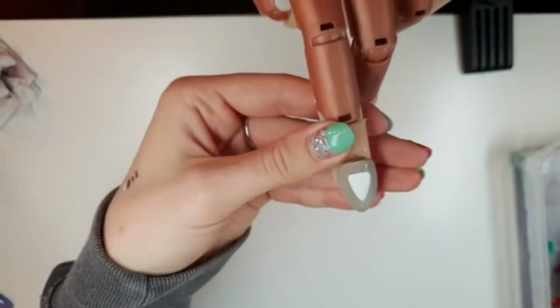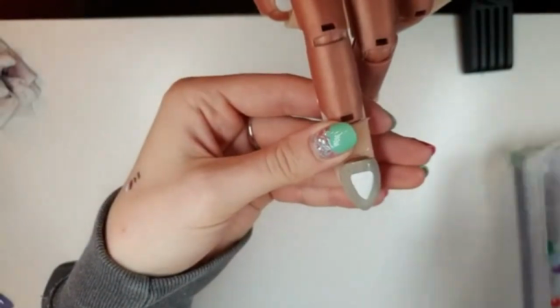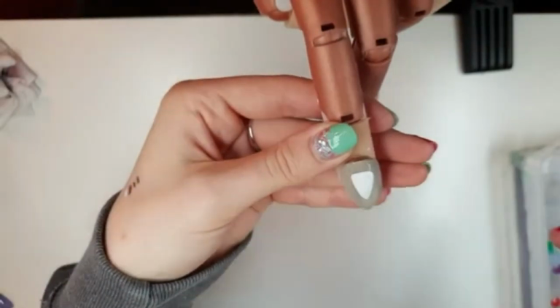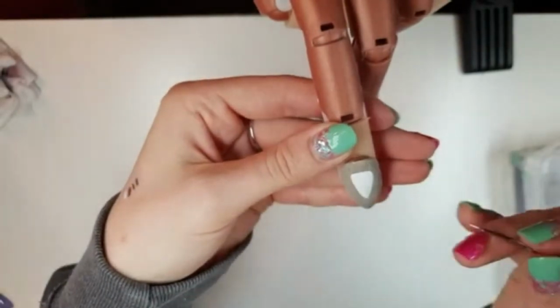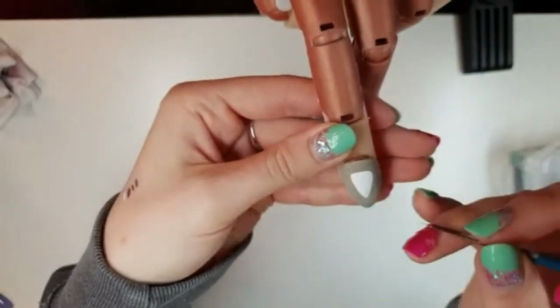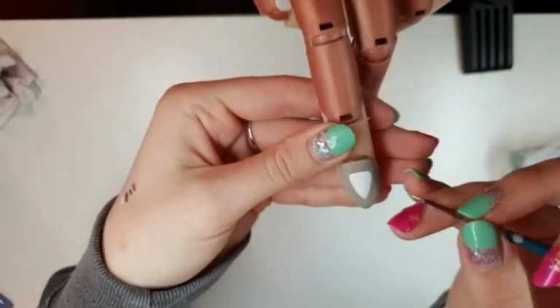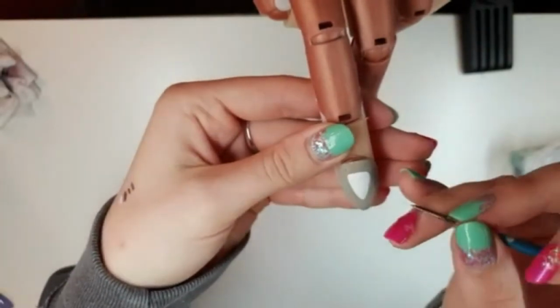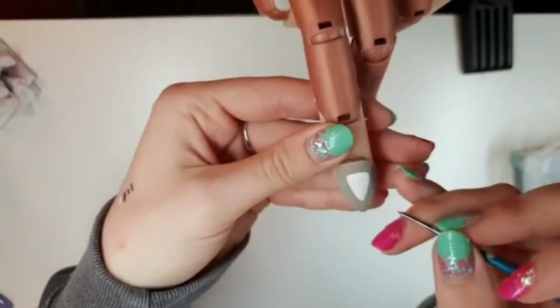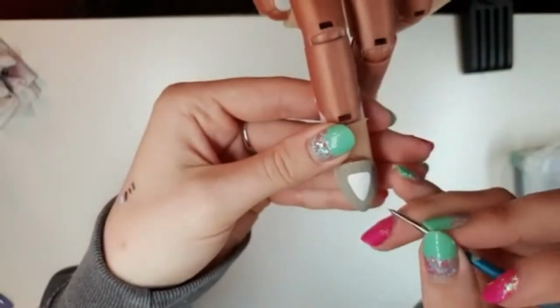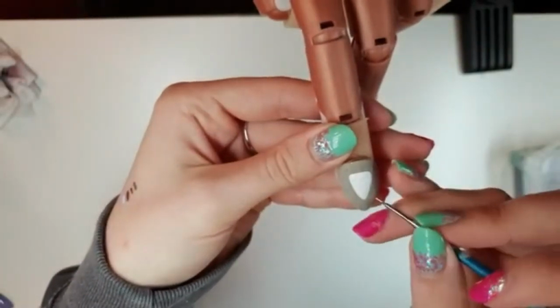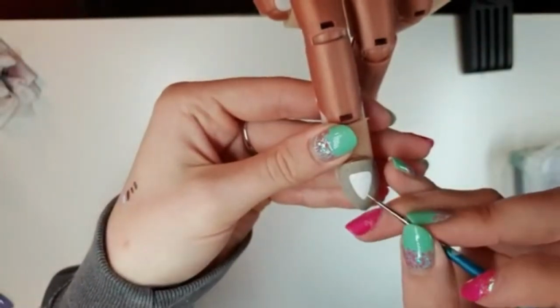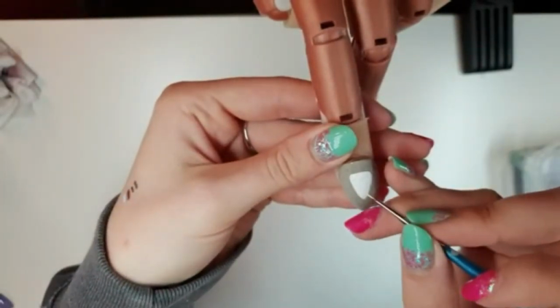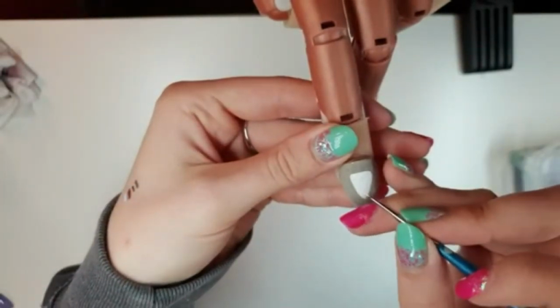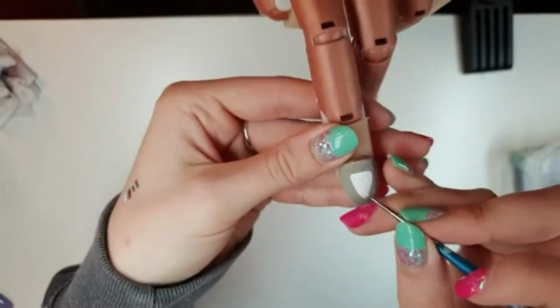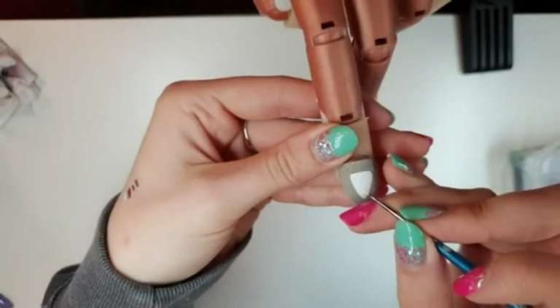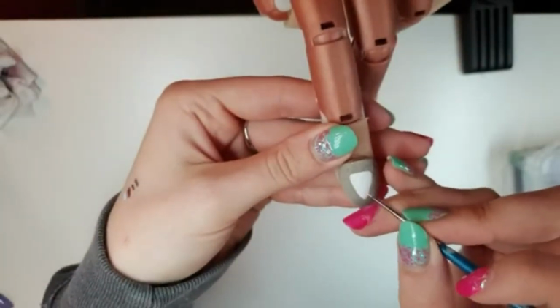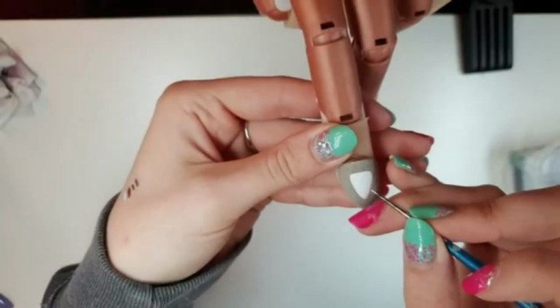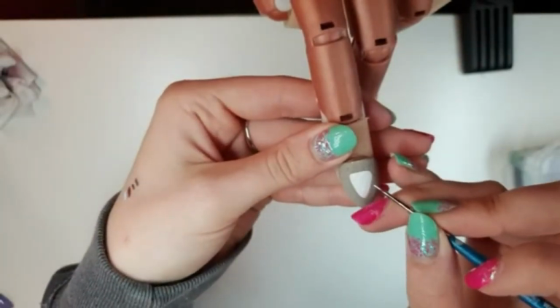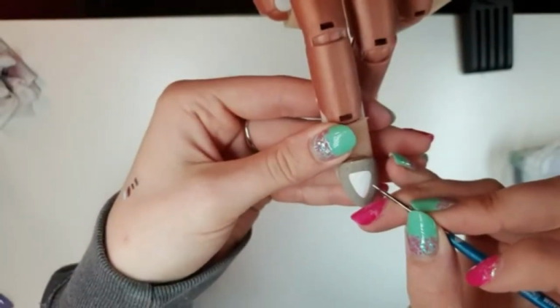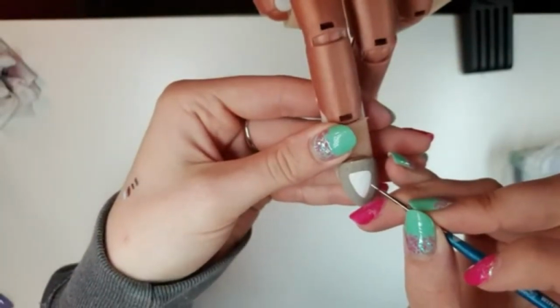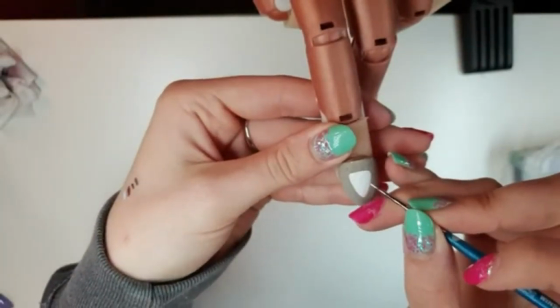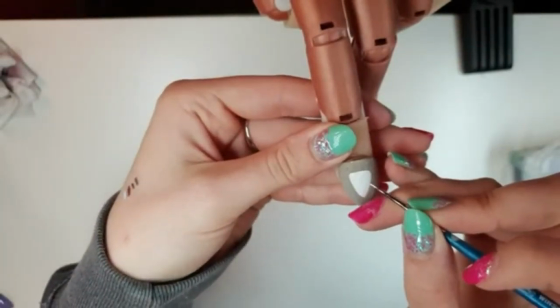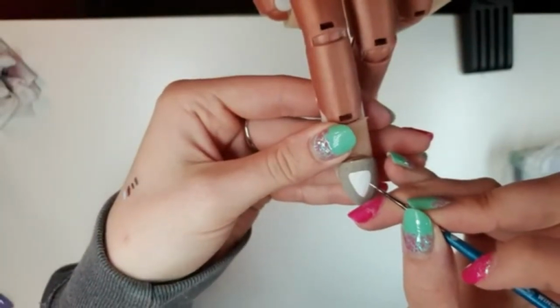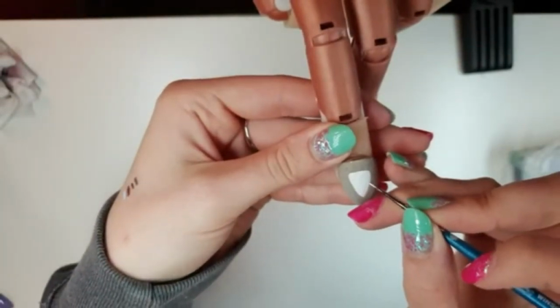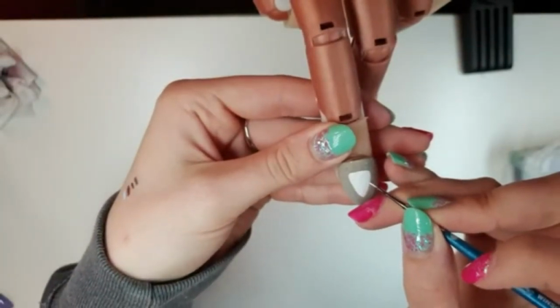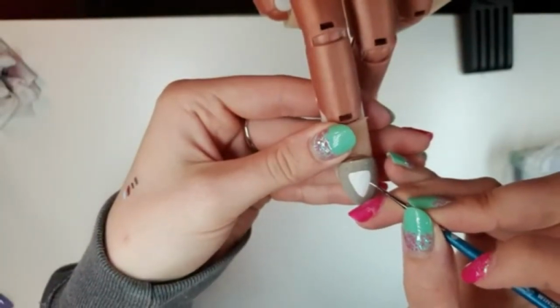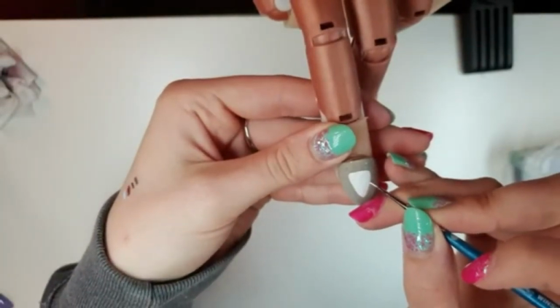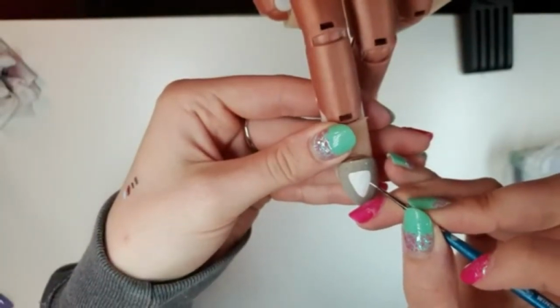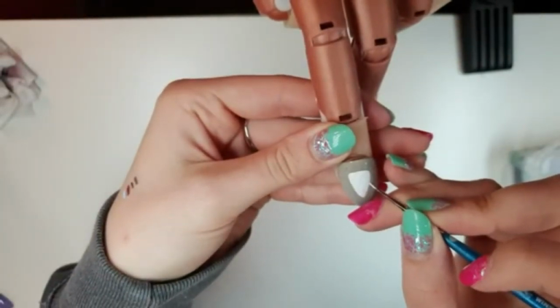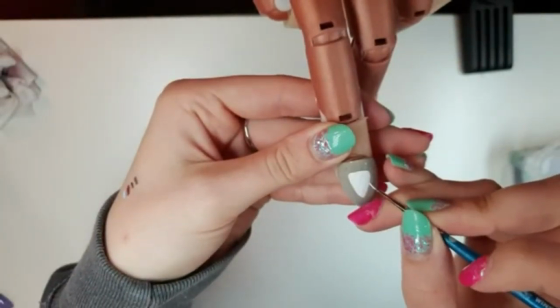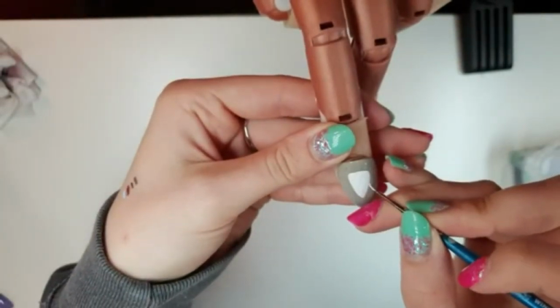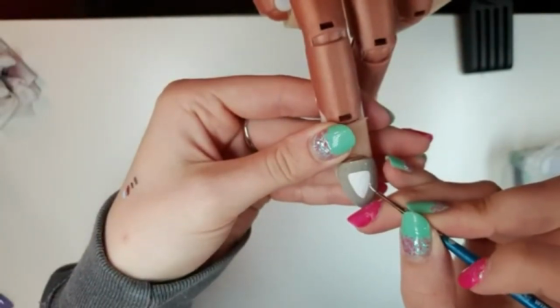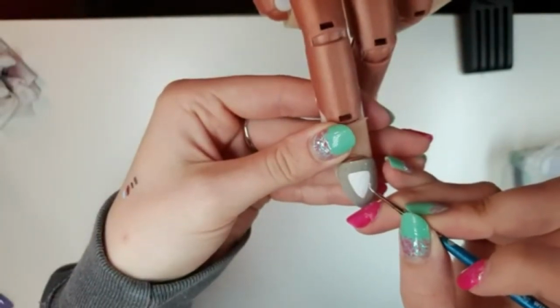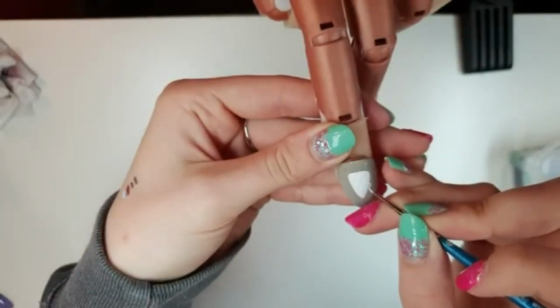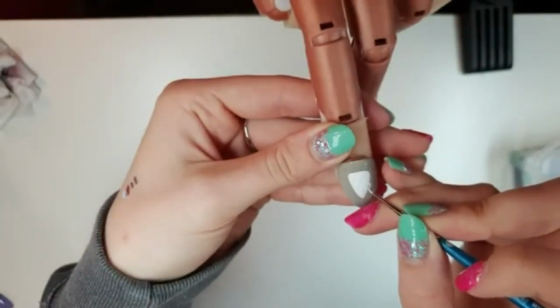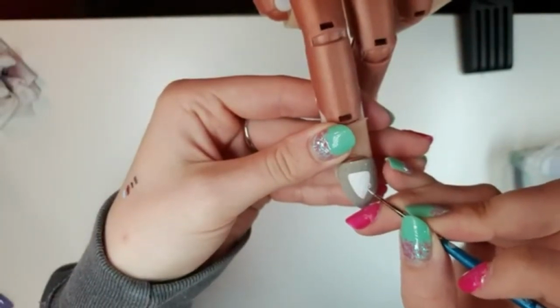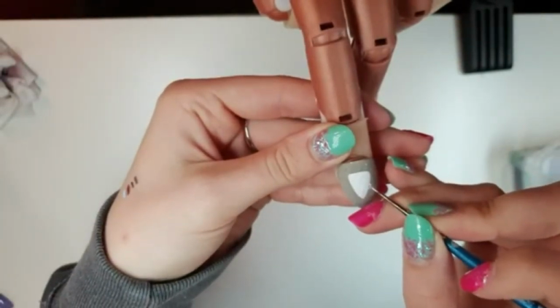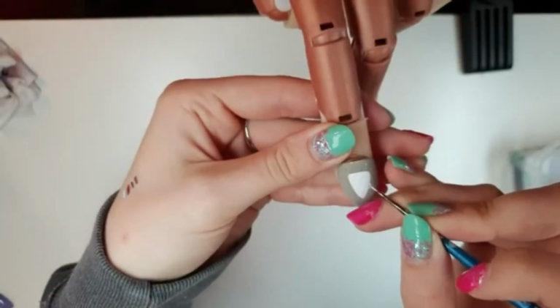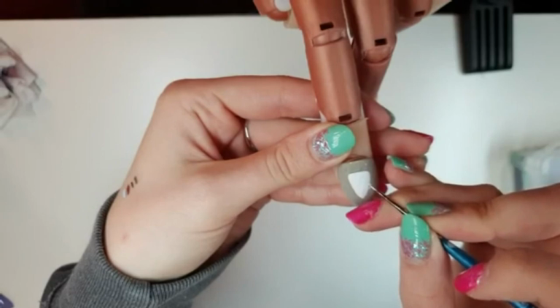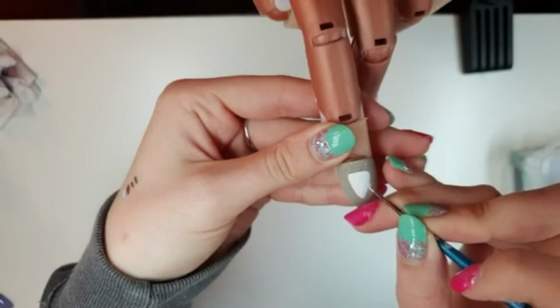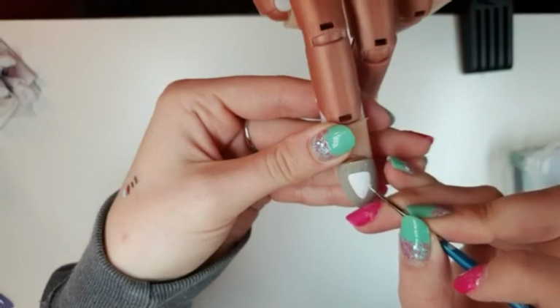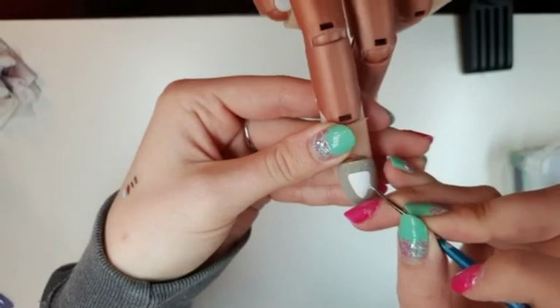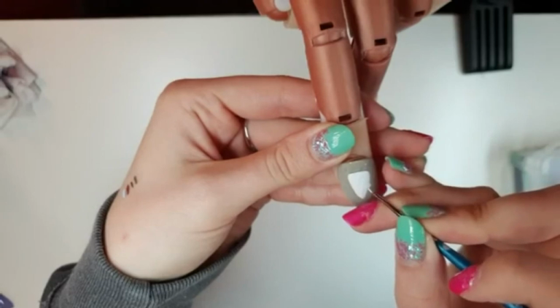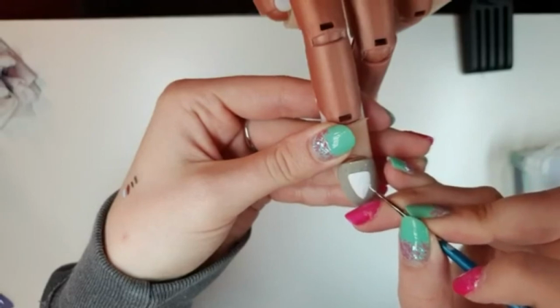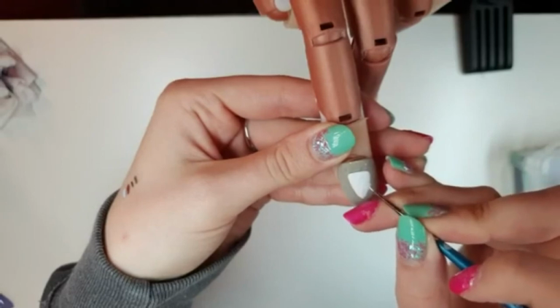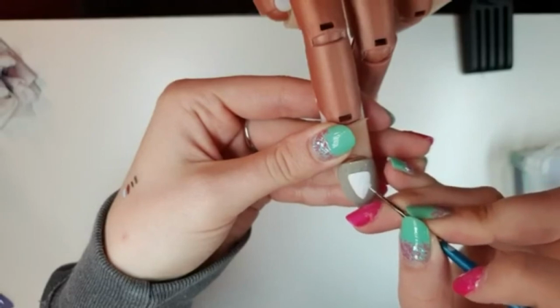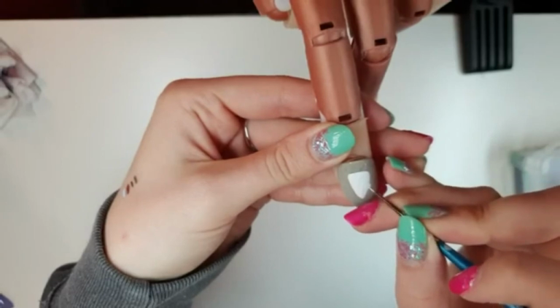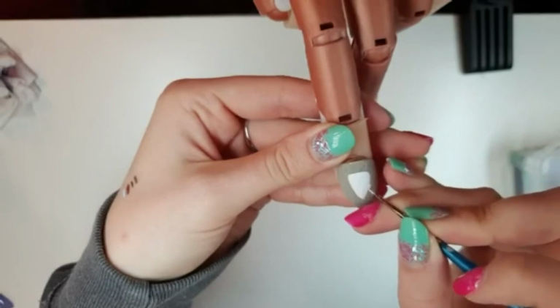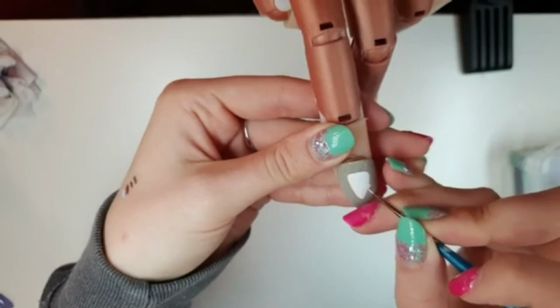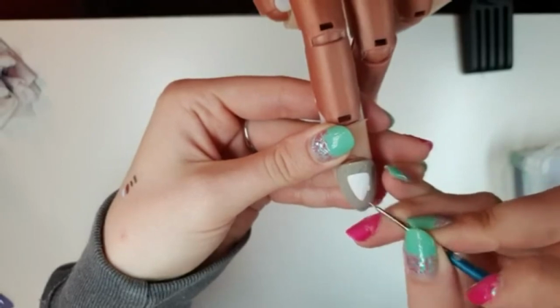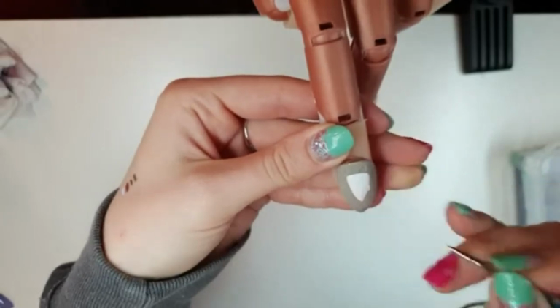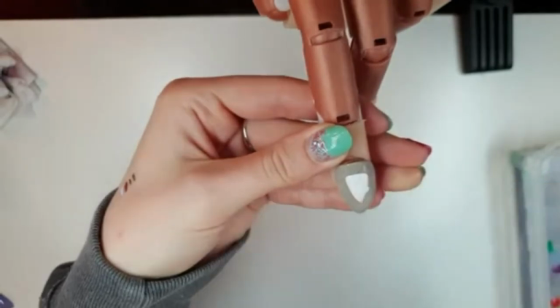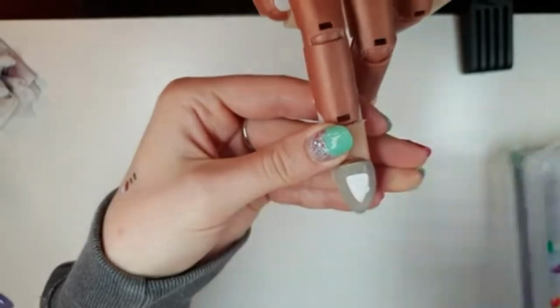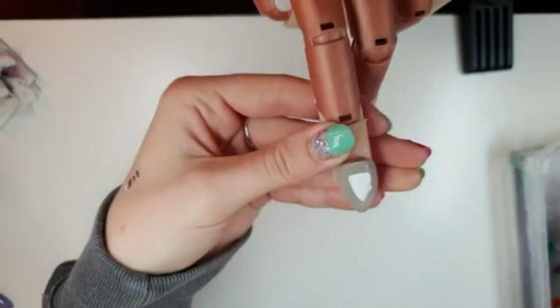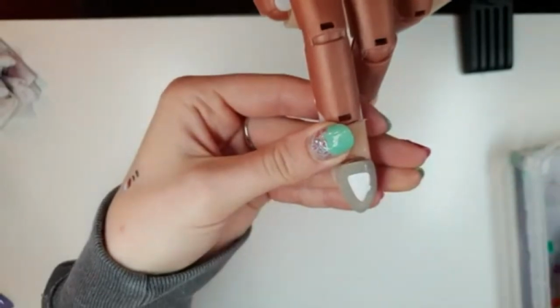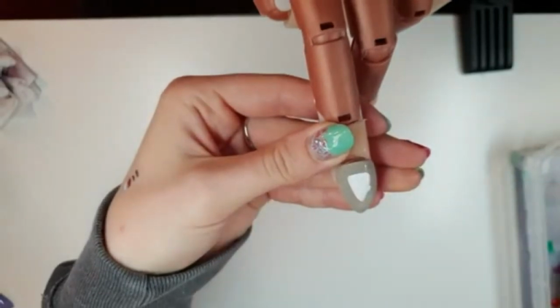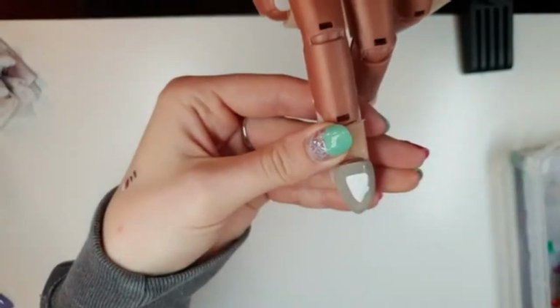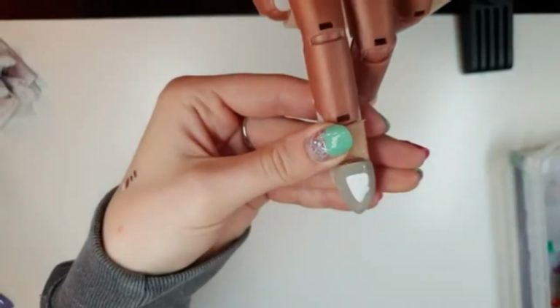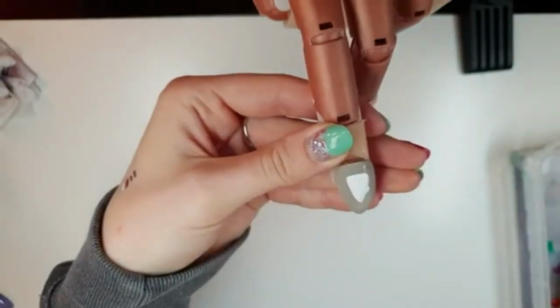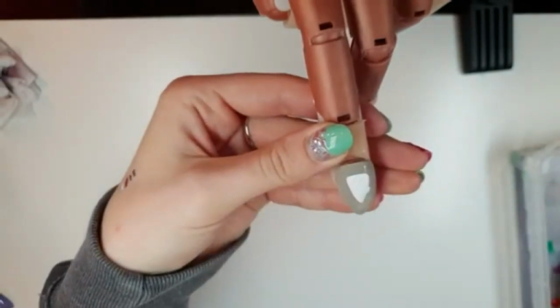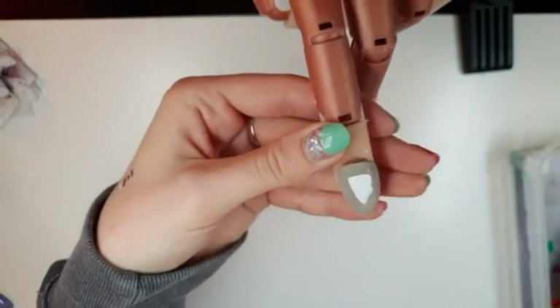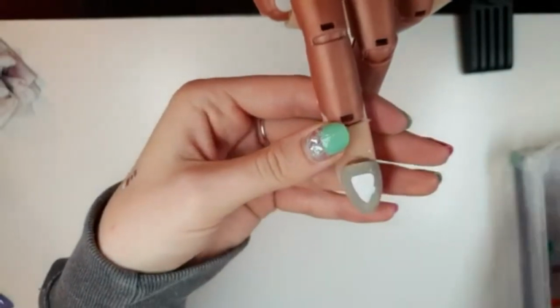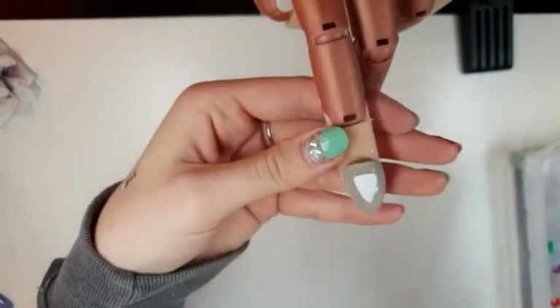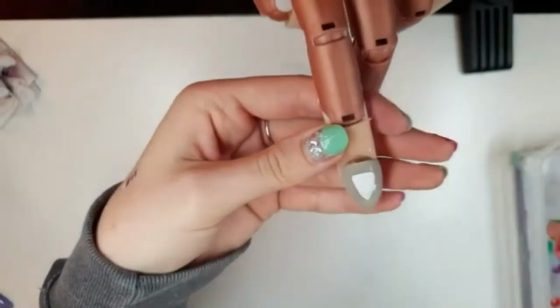Then down in the bottom half of his head we're going to give him little ears — they're just a little rectangle that poke out of either side of his head.